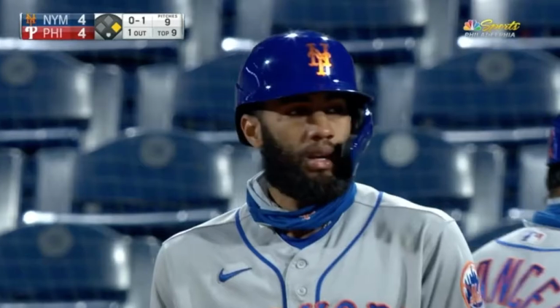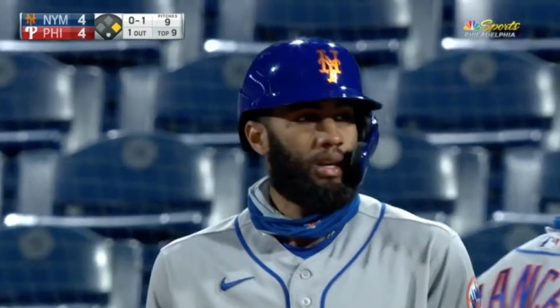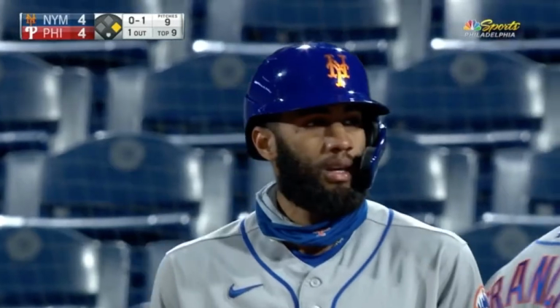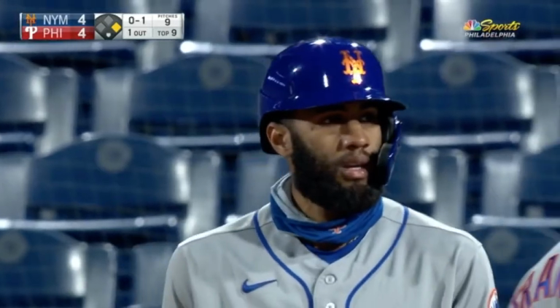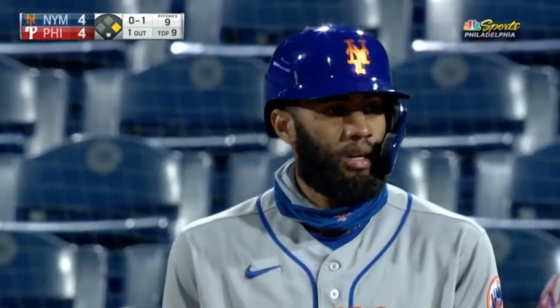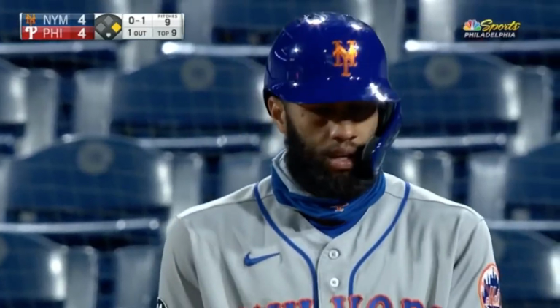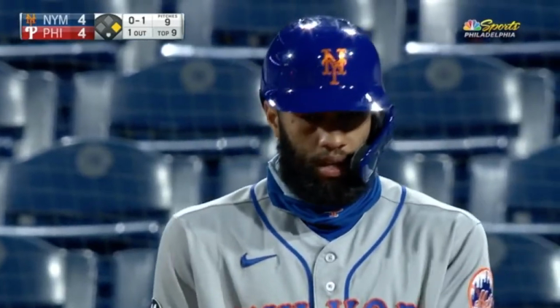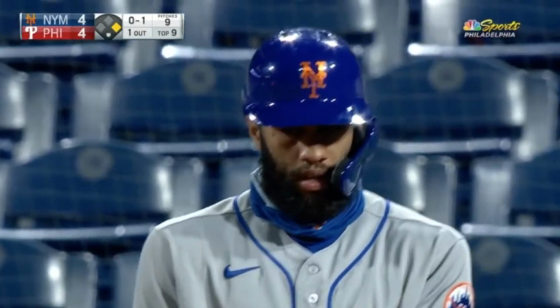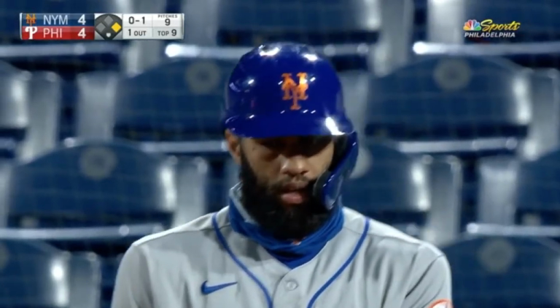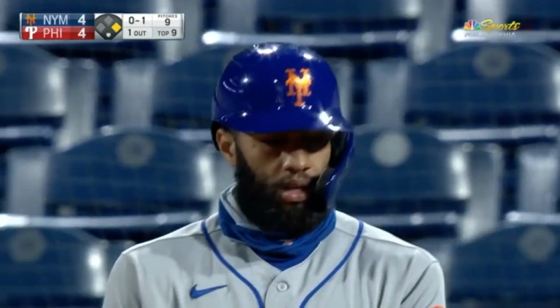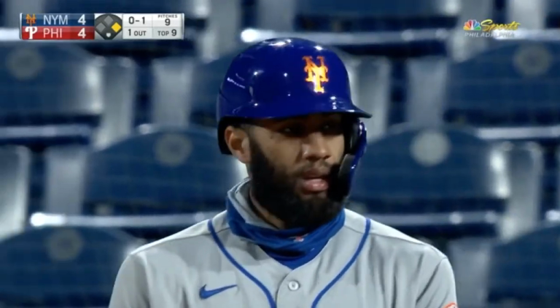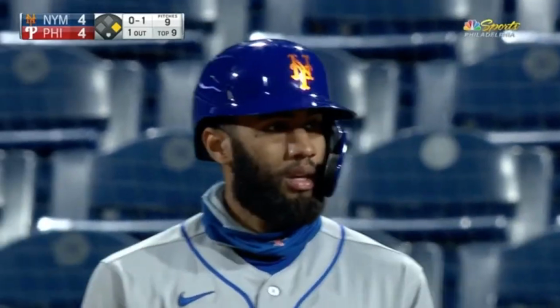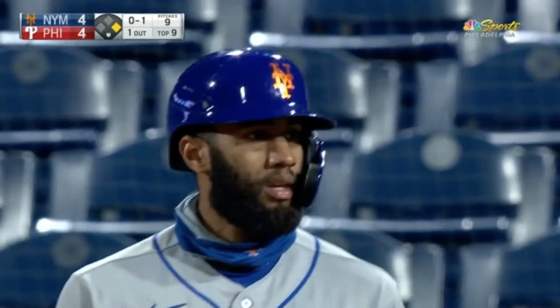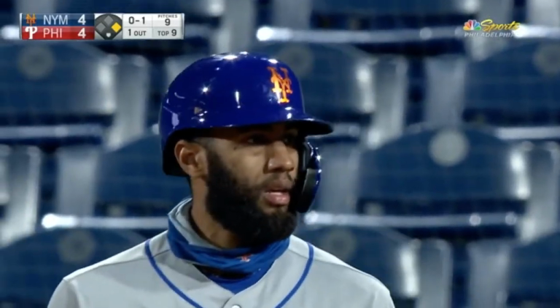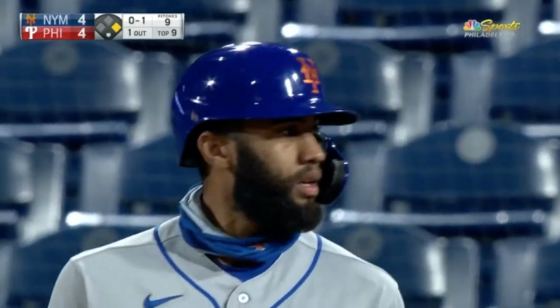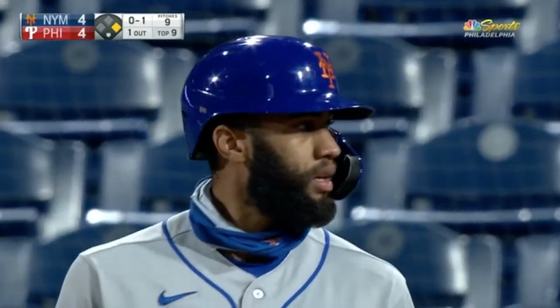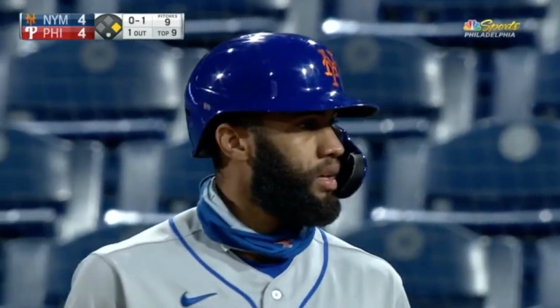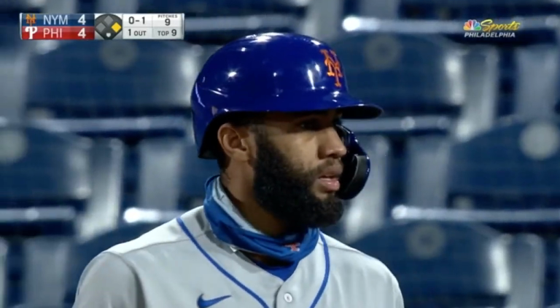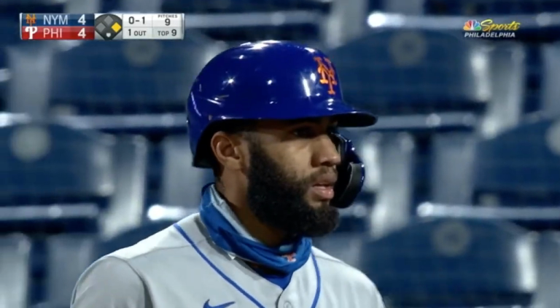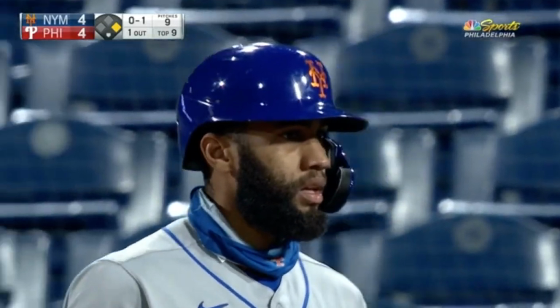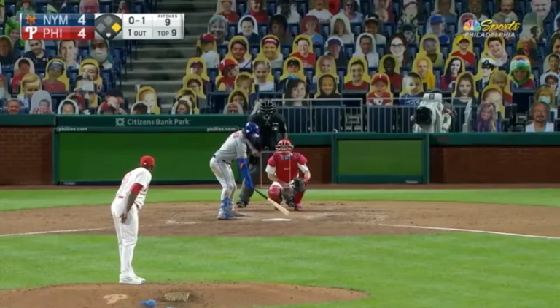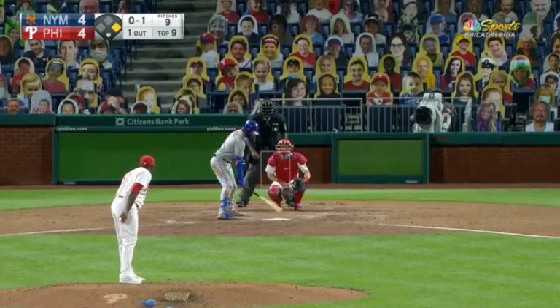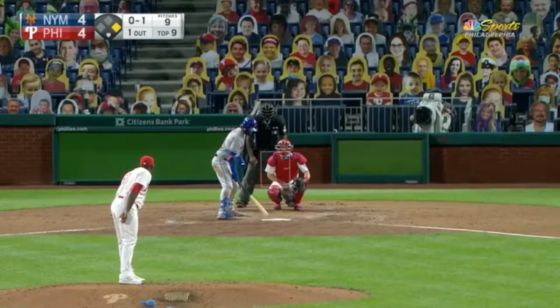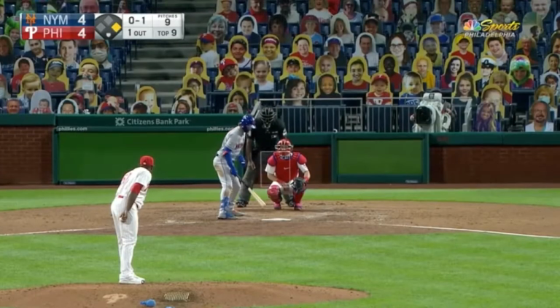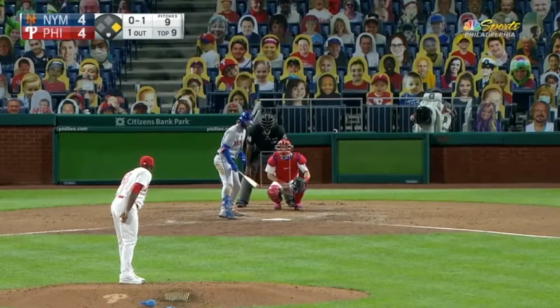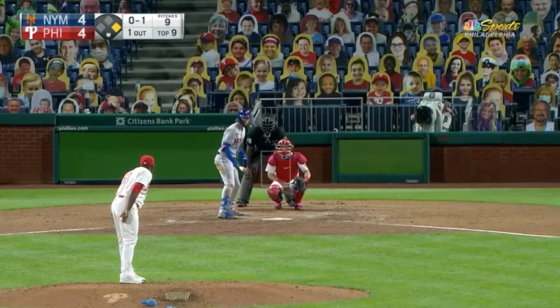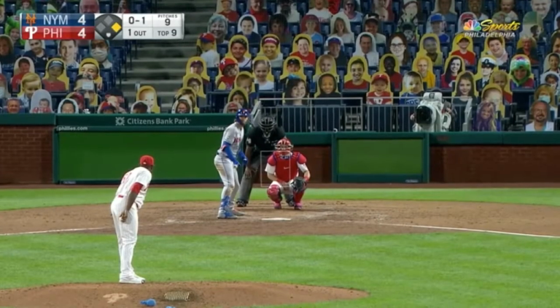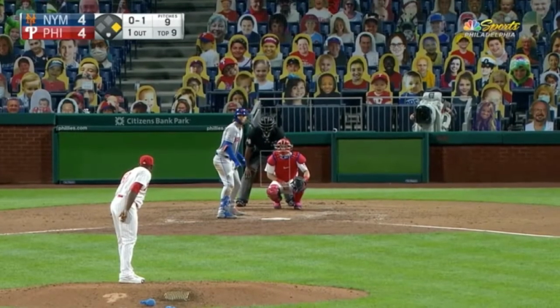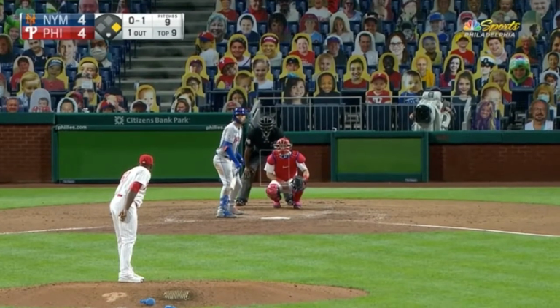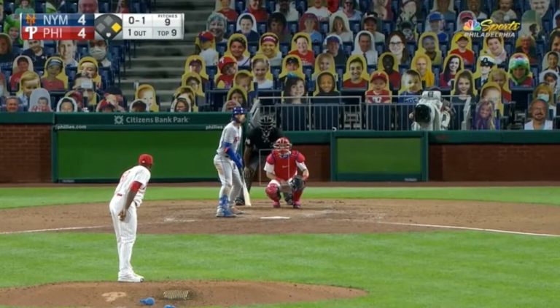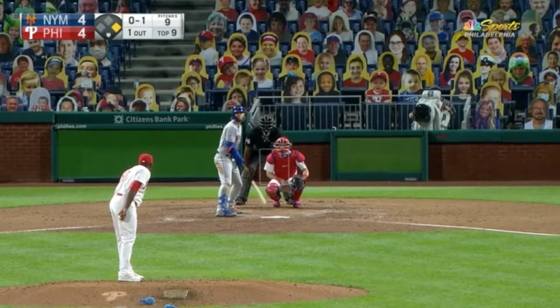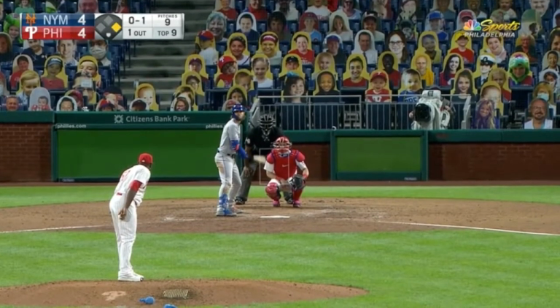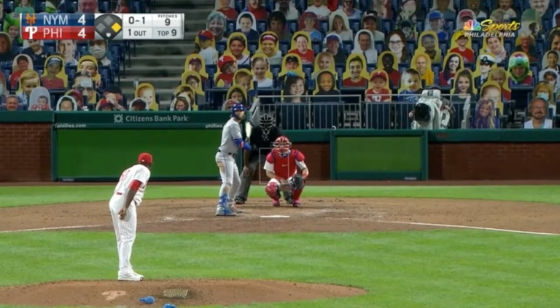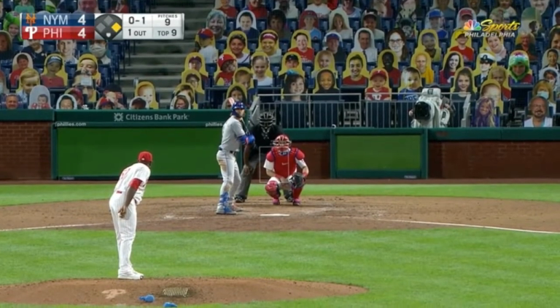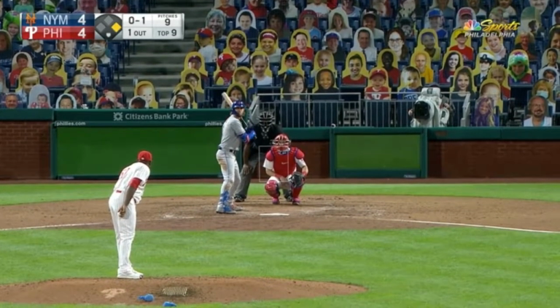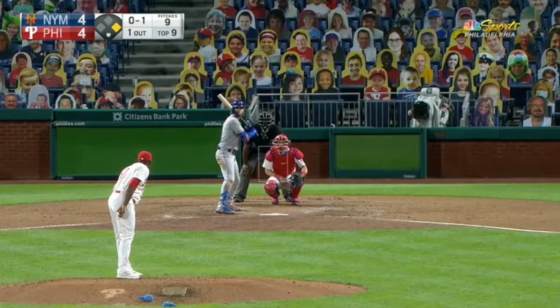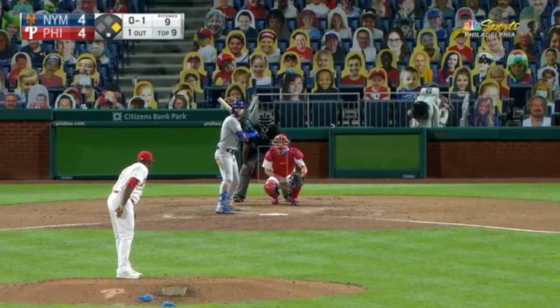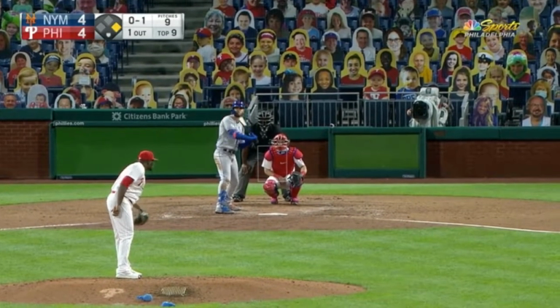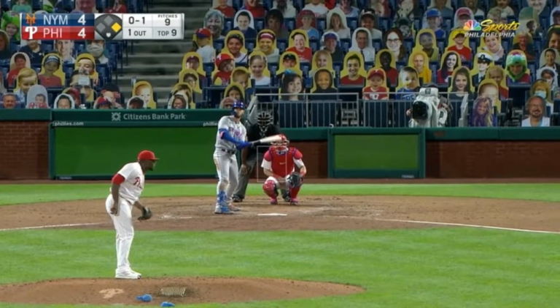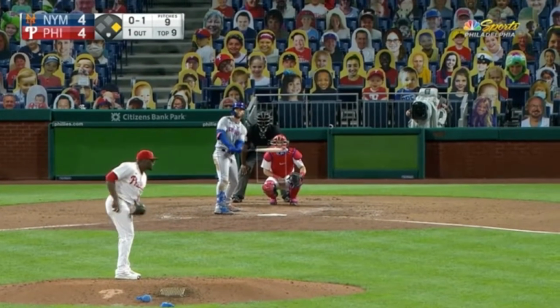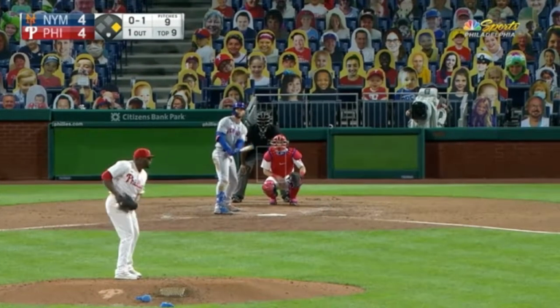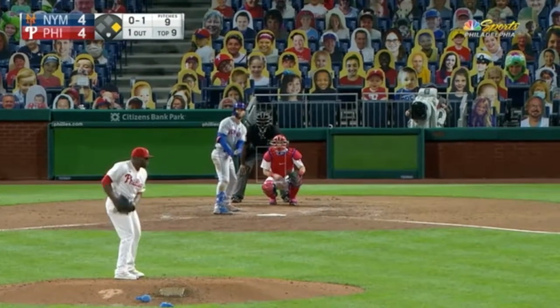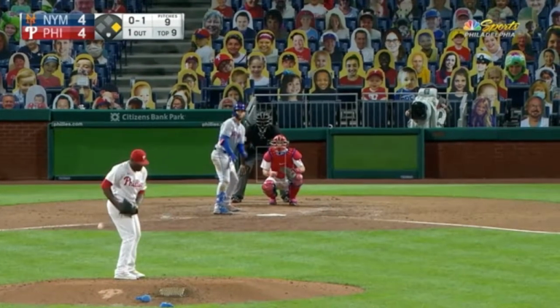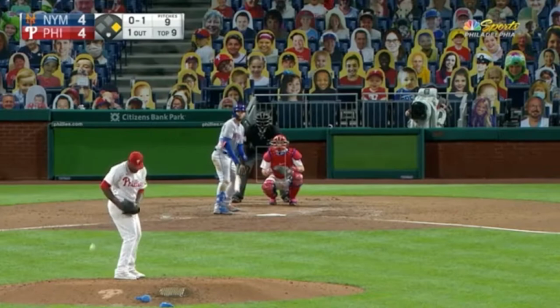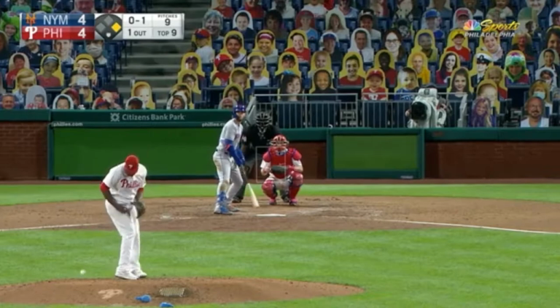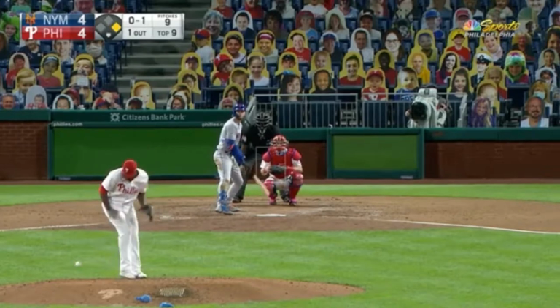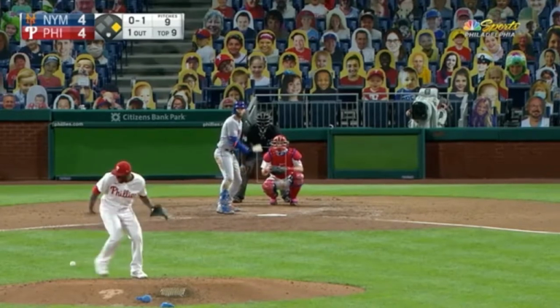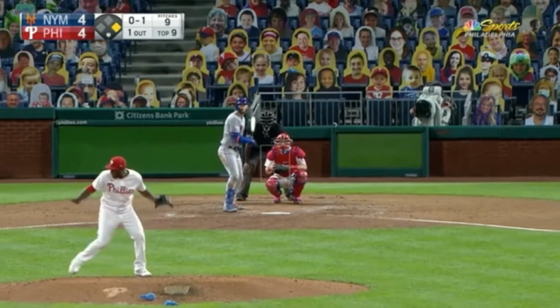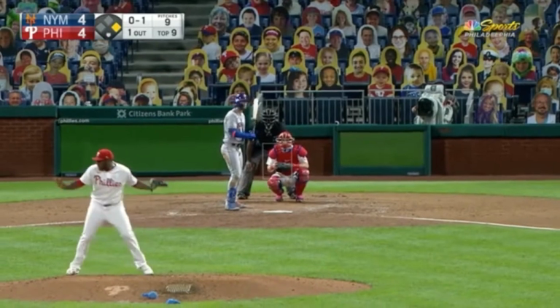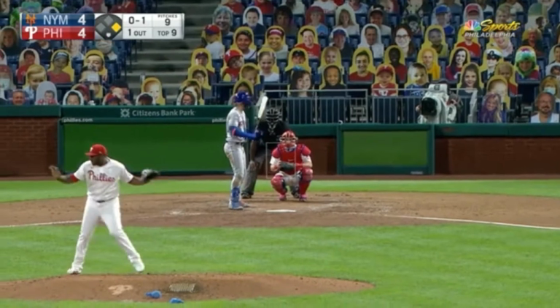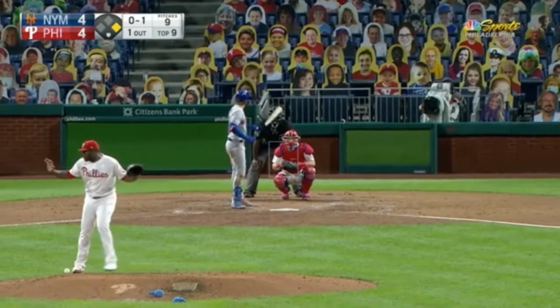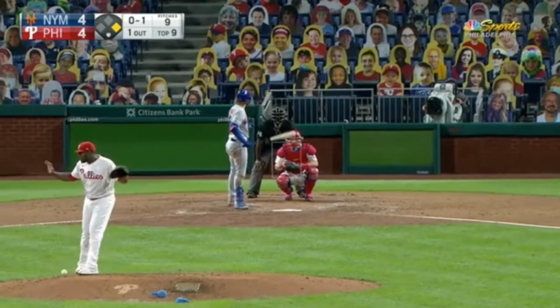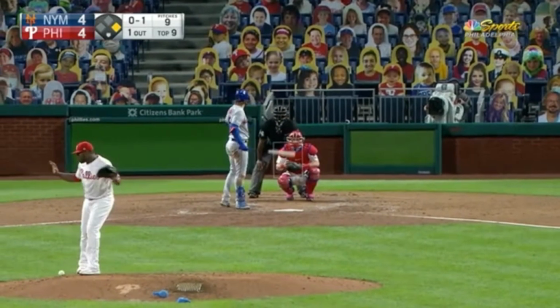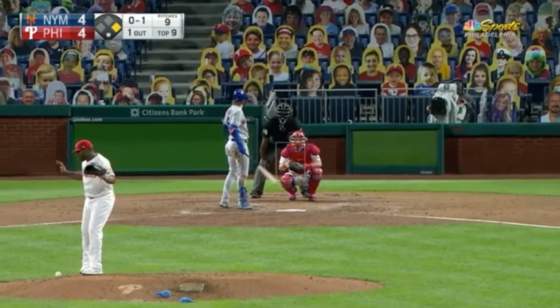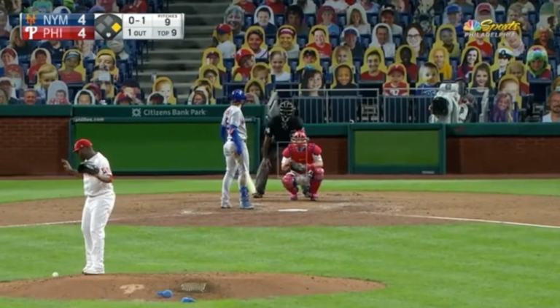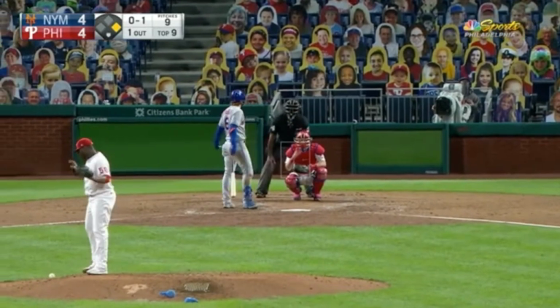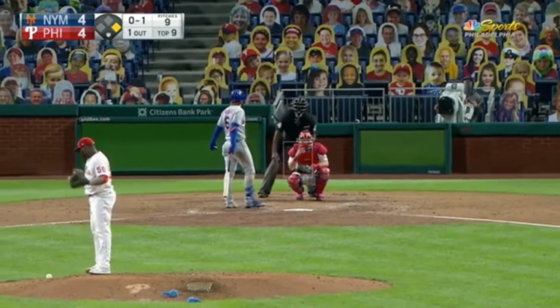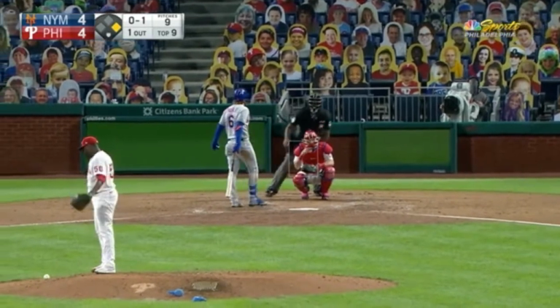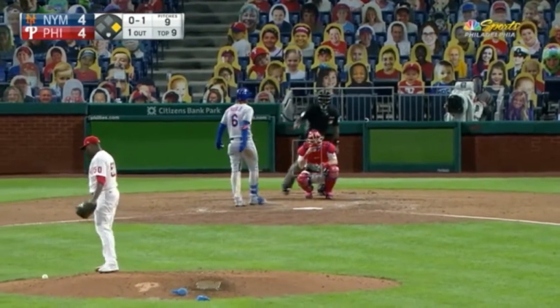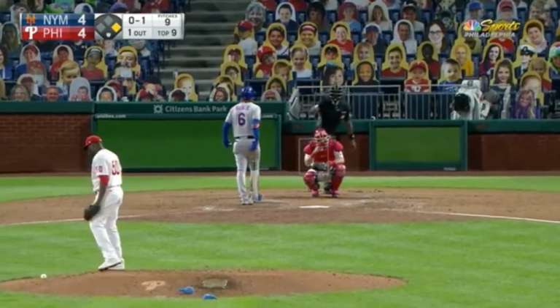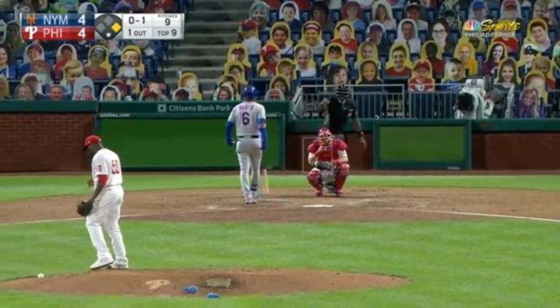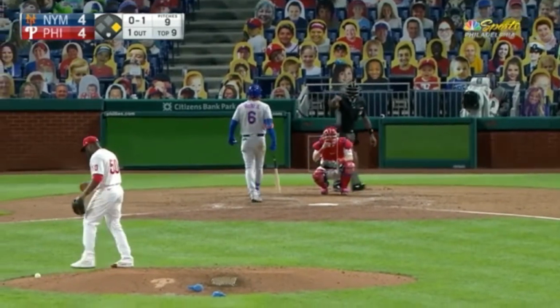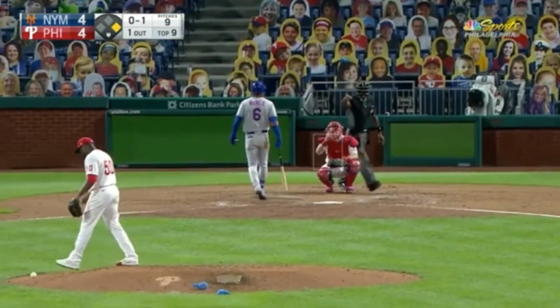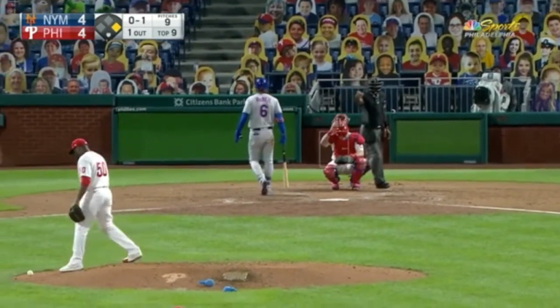Baseball News Club presents Spot the Balk. Hi, my name is Chris and let's get started. This one's pretty easy — drop the ball. That's a balk.